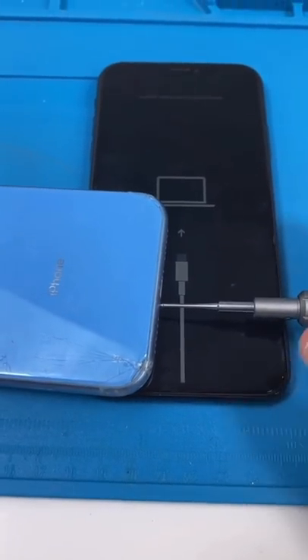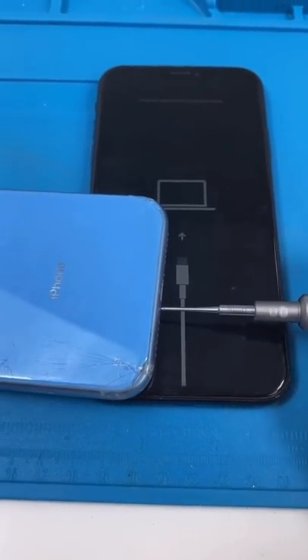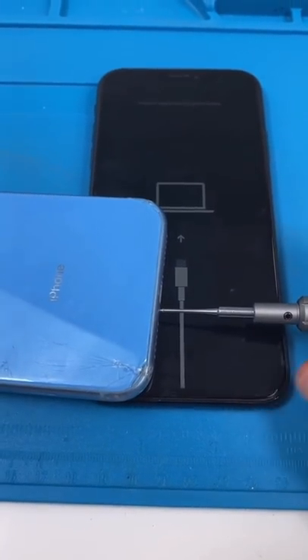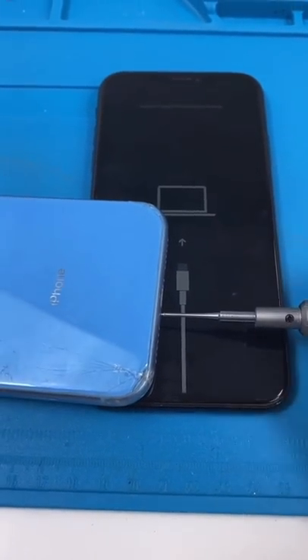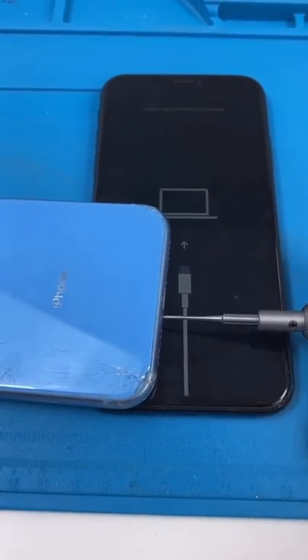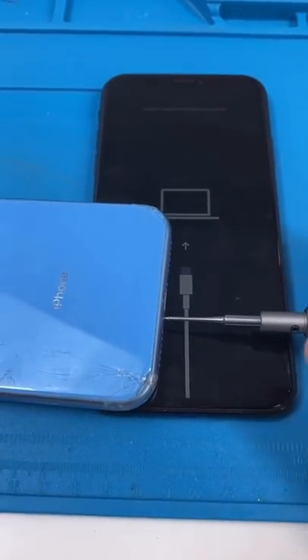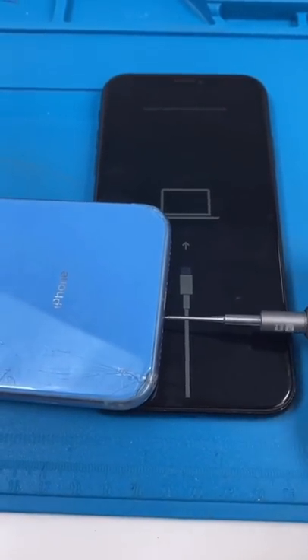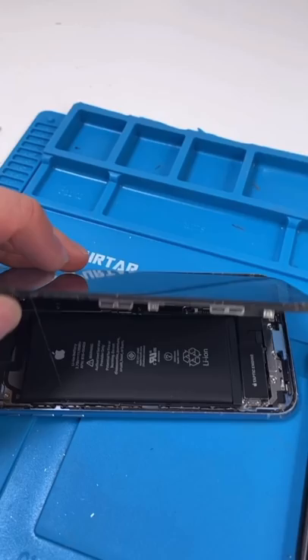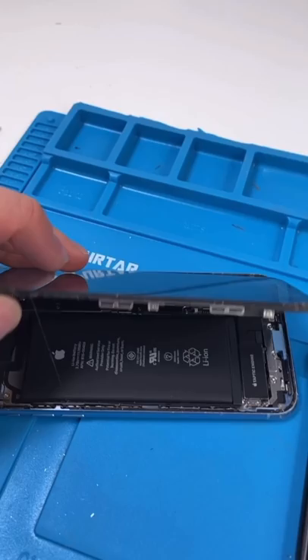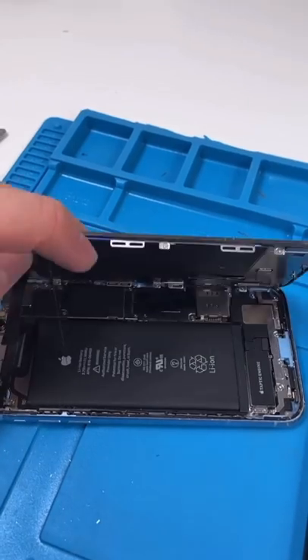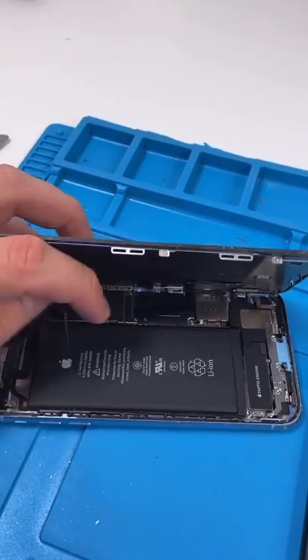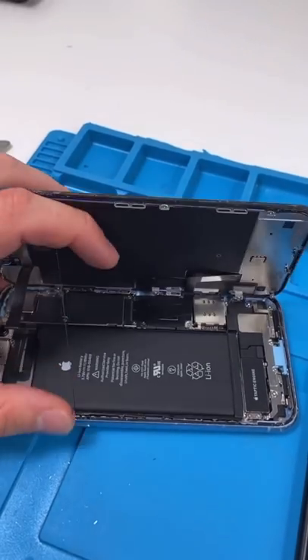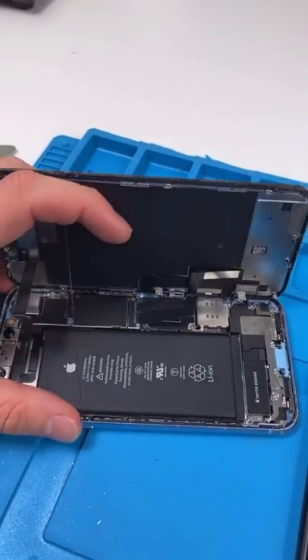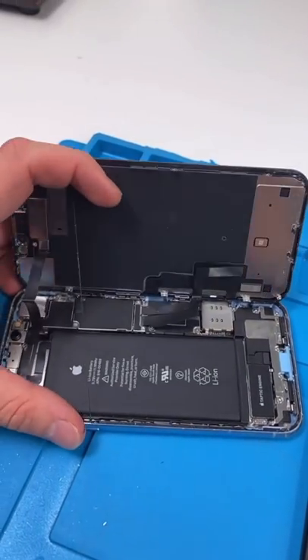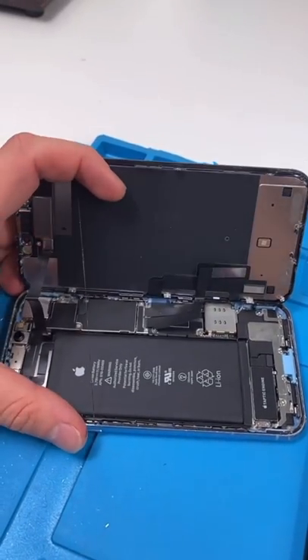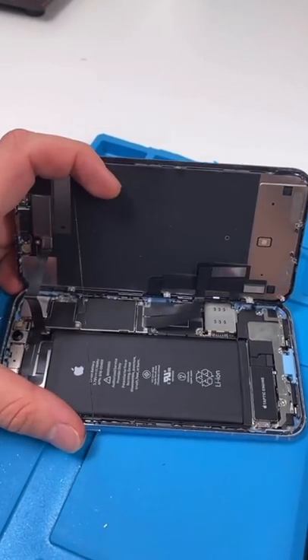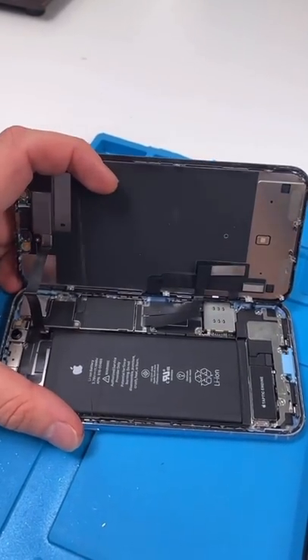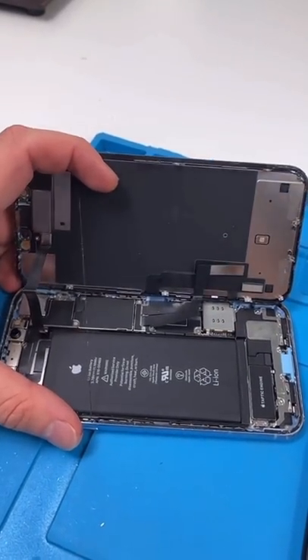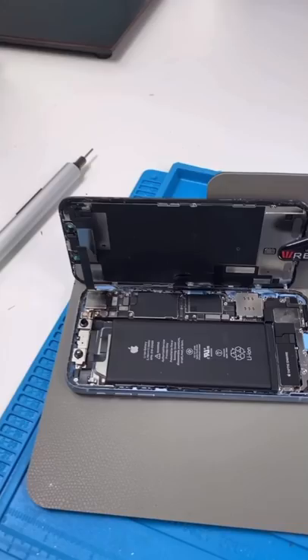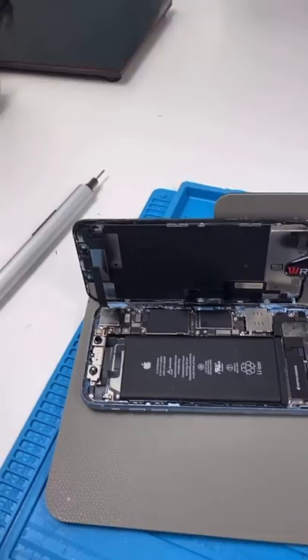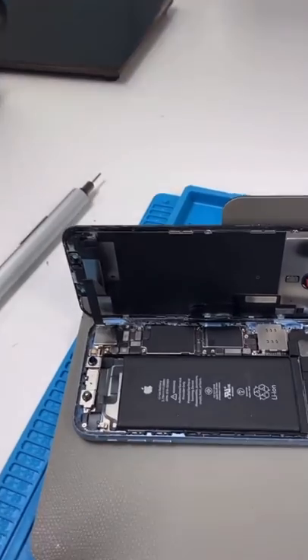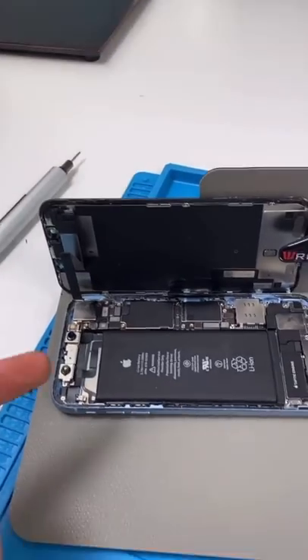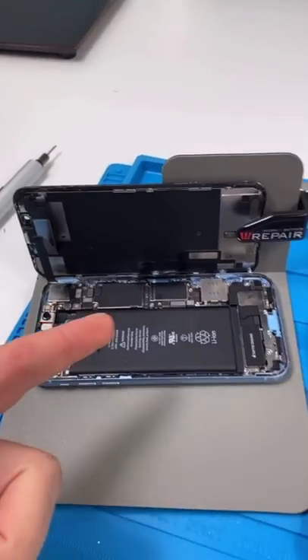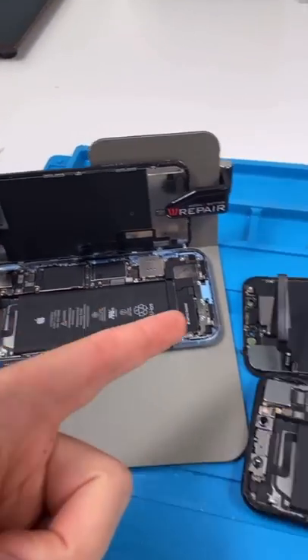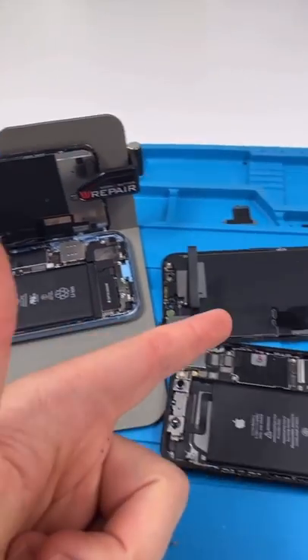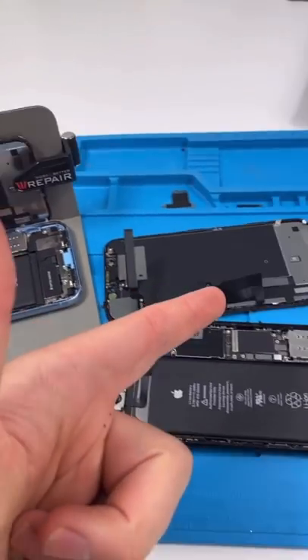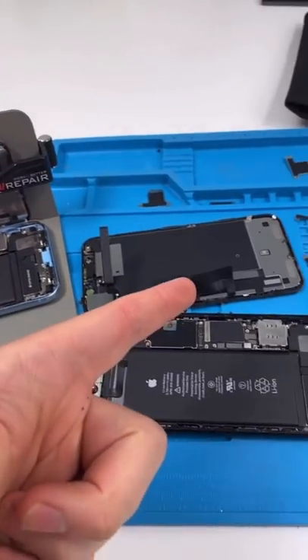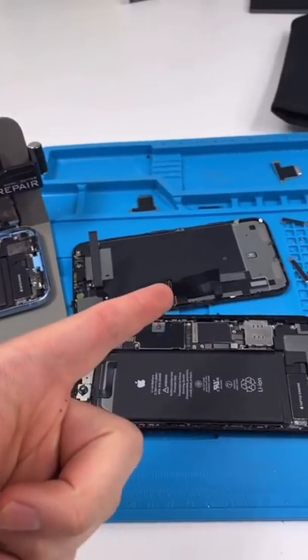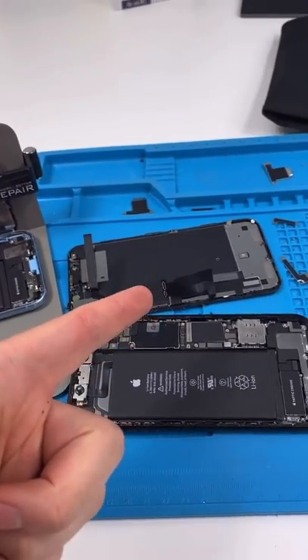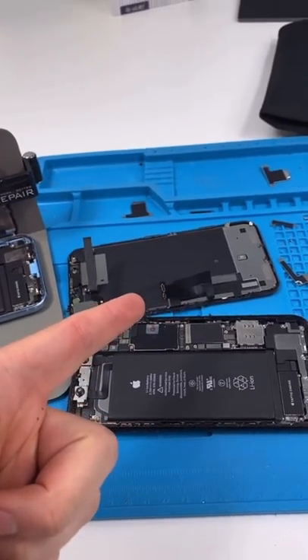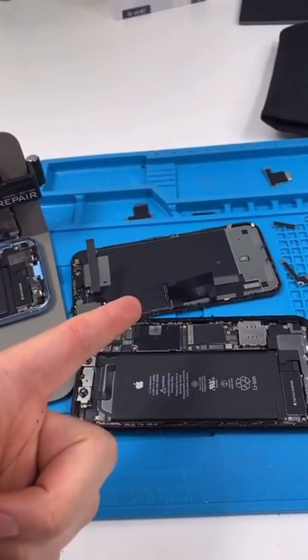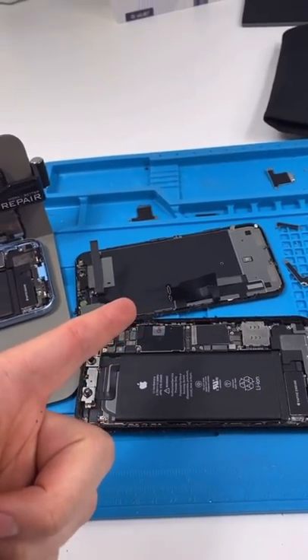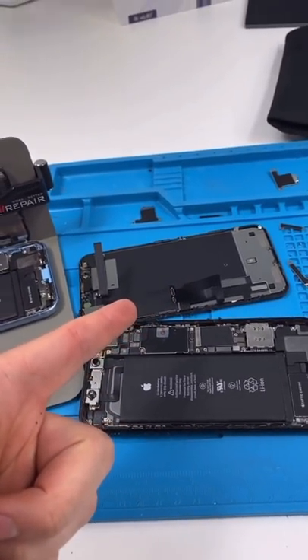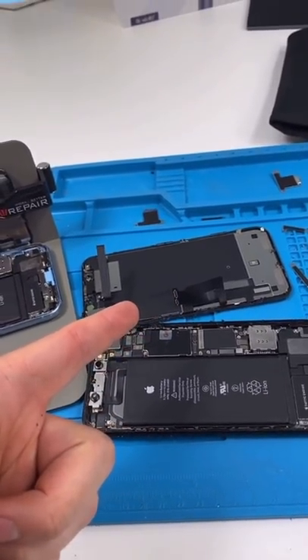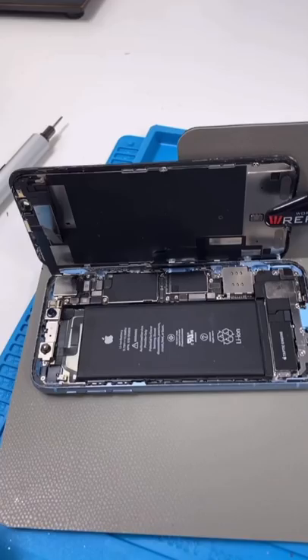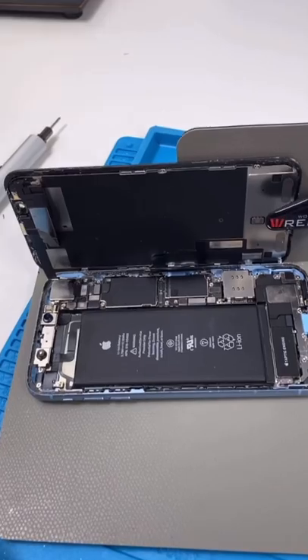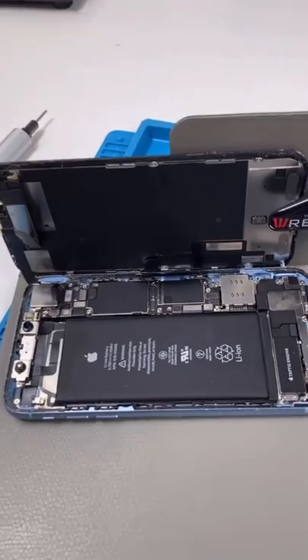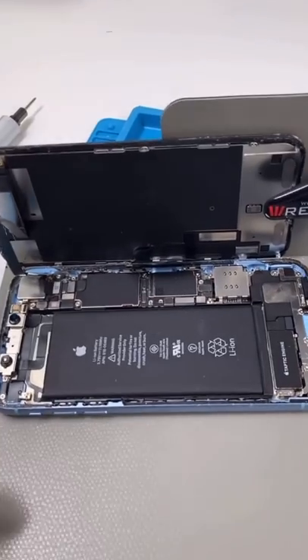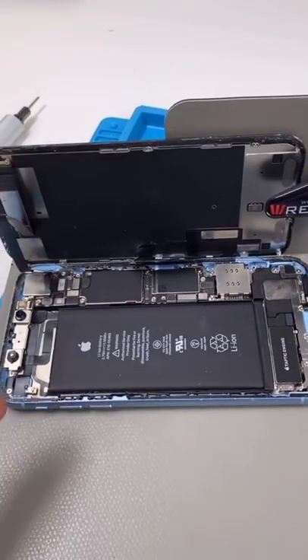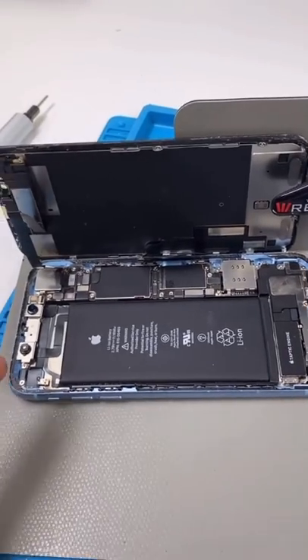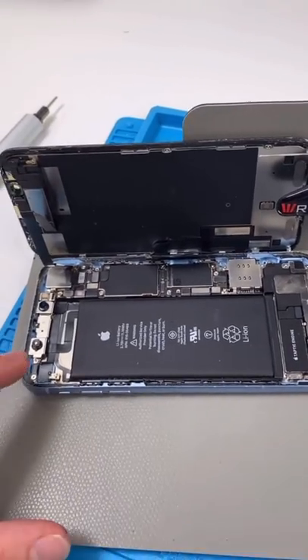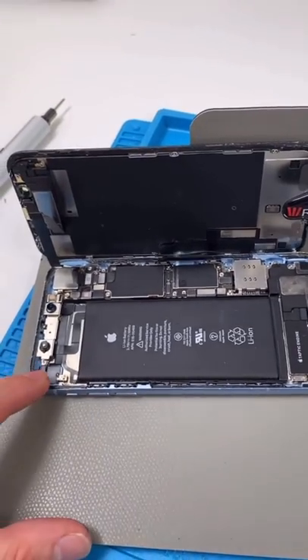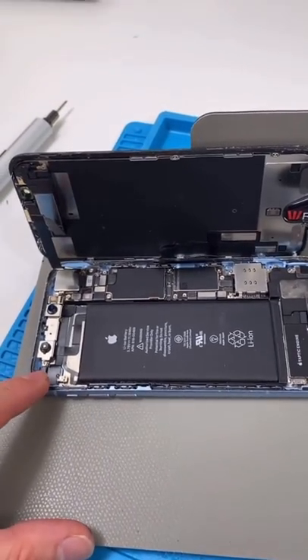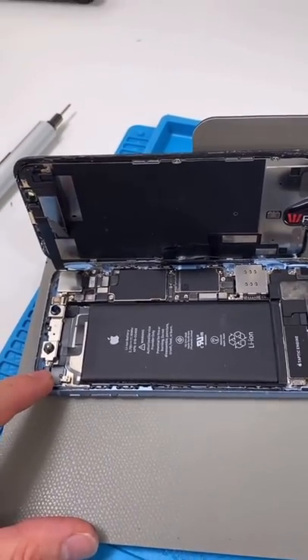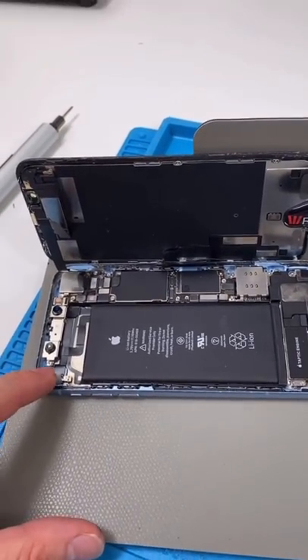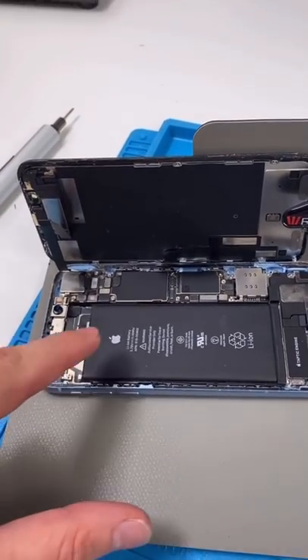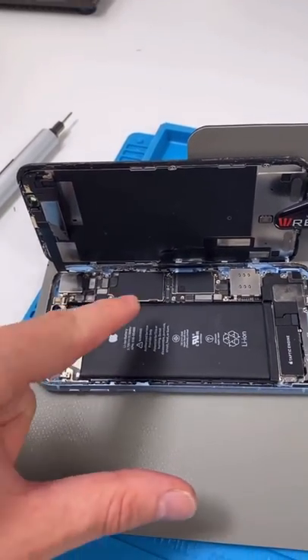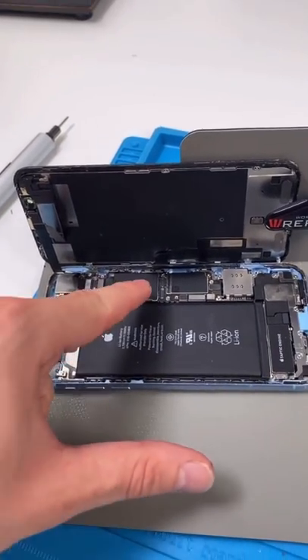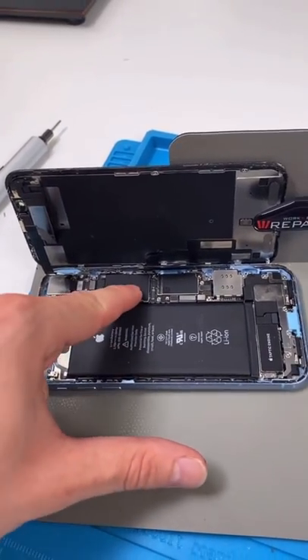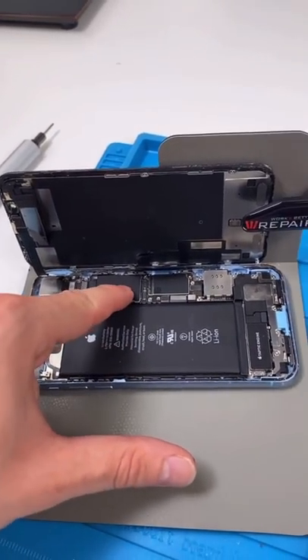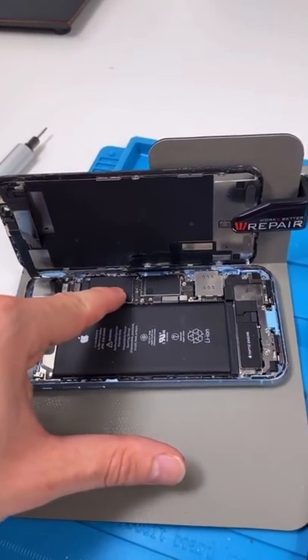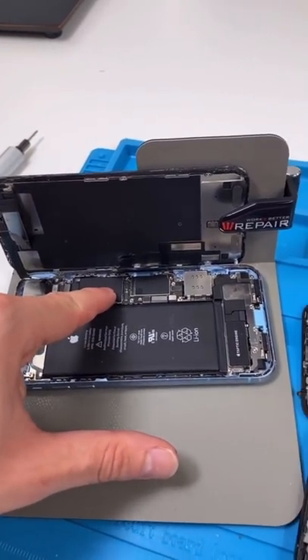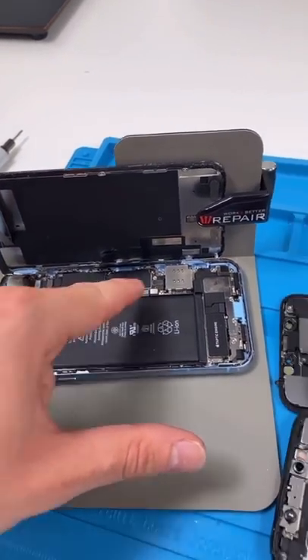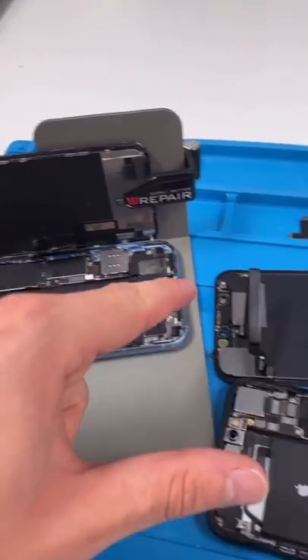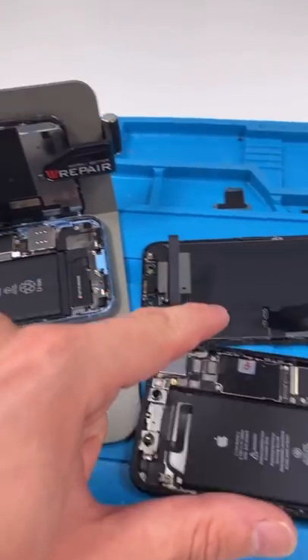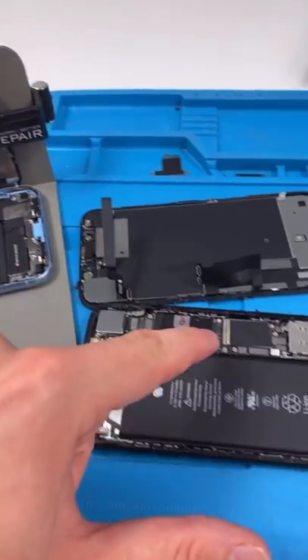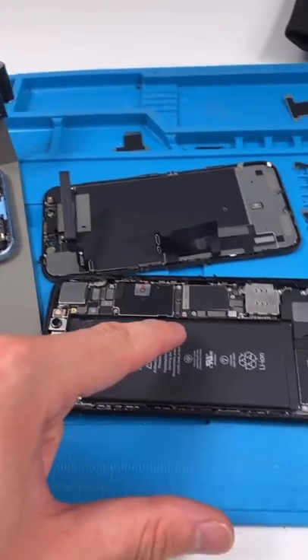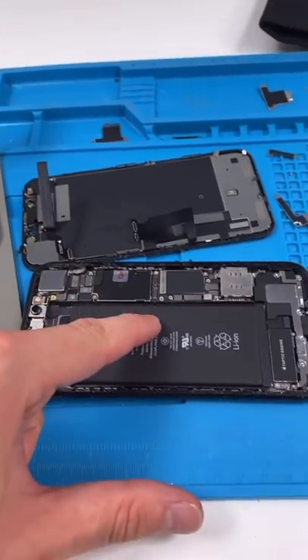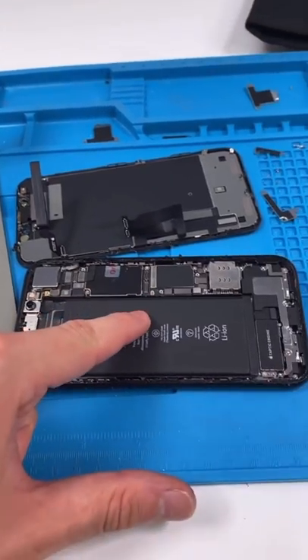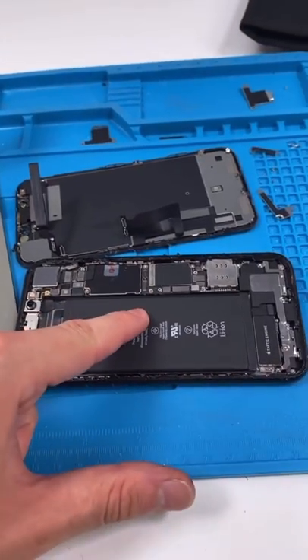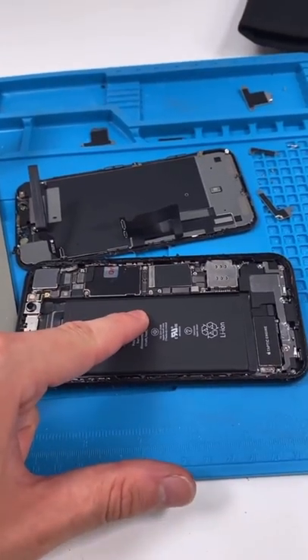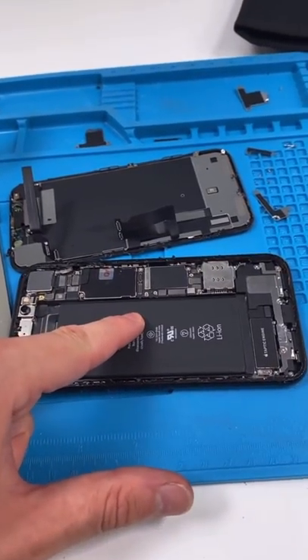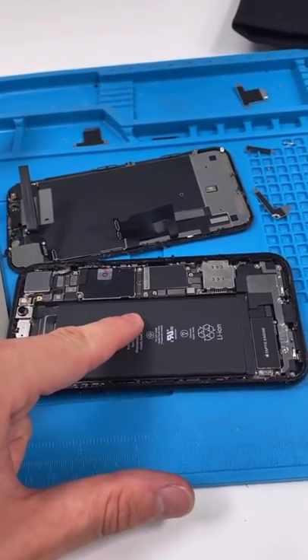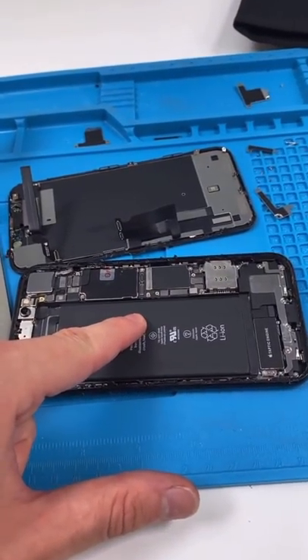Unscrew. Open it up. We have both of them opened up. We have to take this camera and this logic board and put it into this guy.